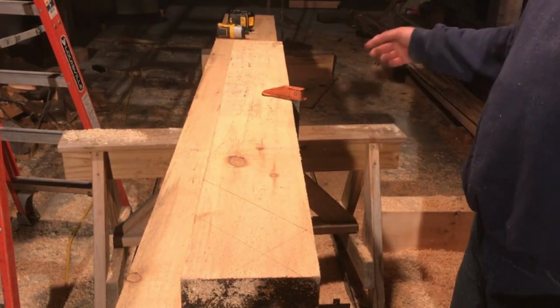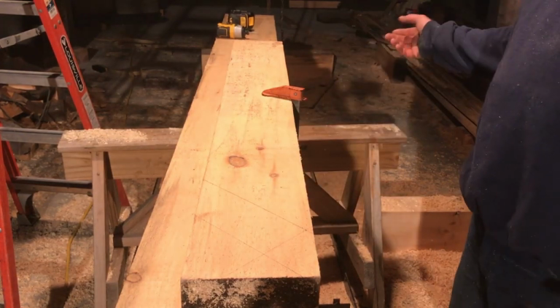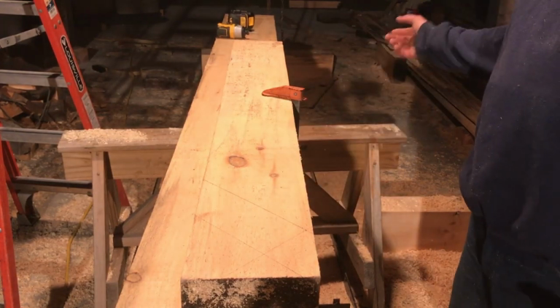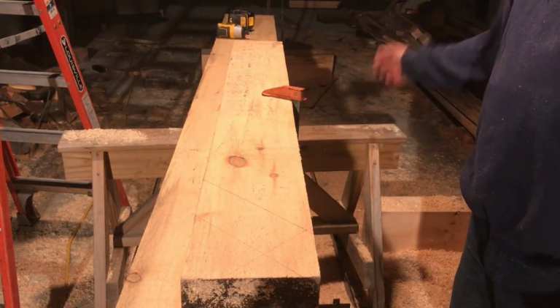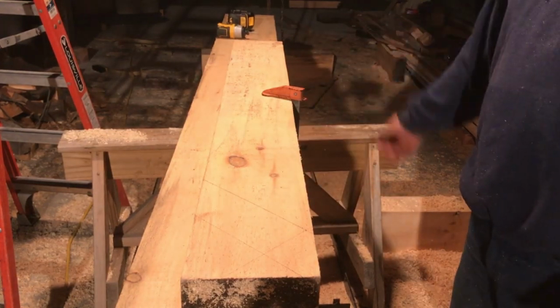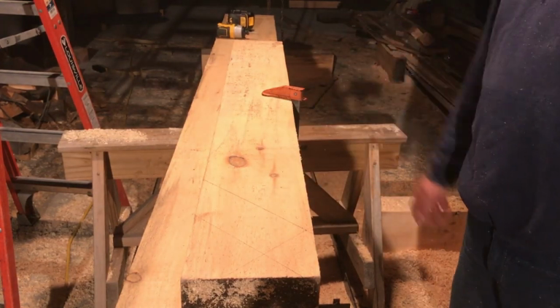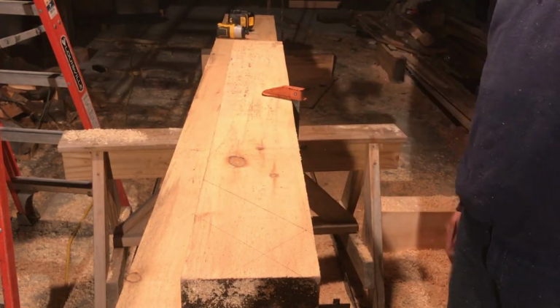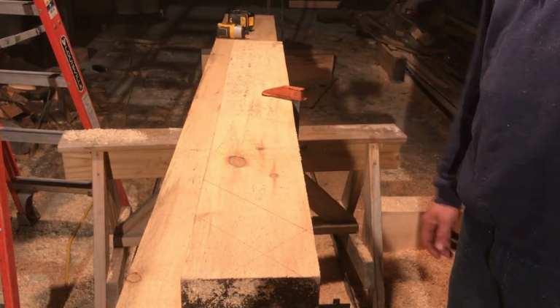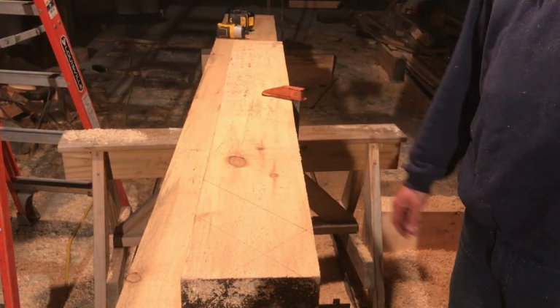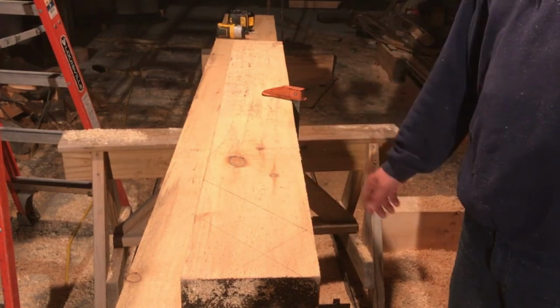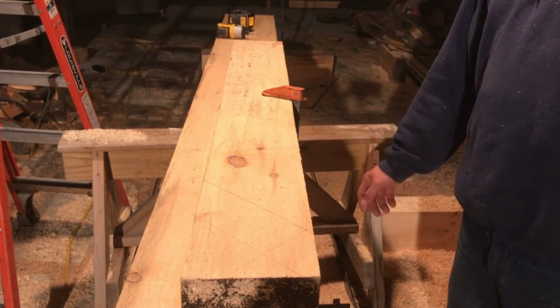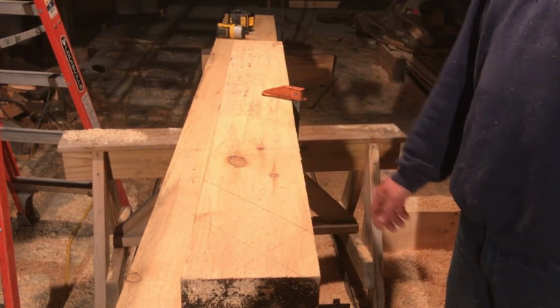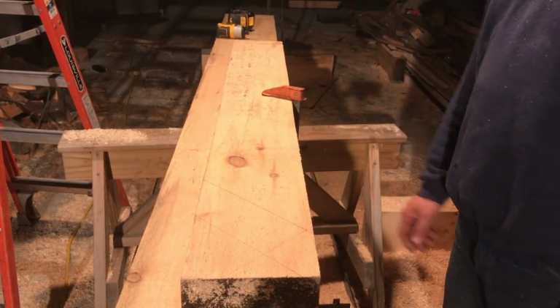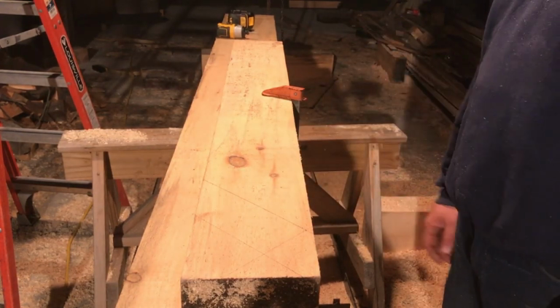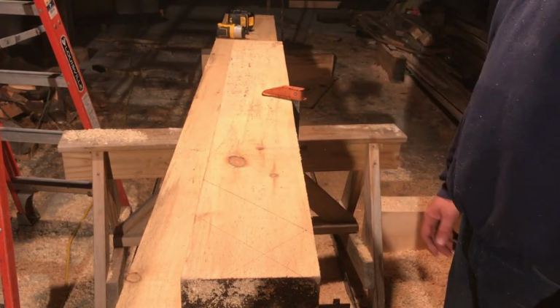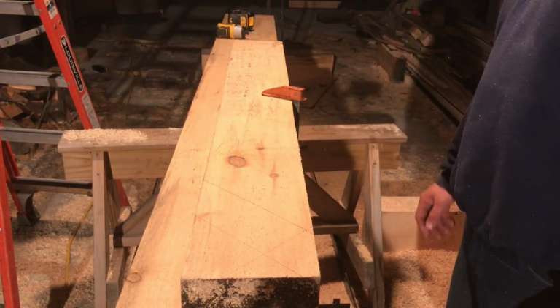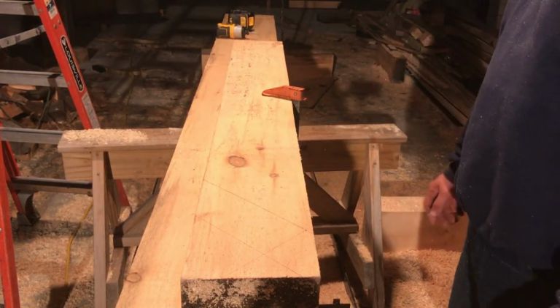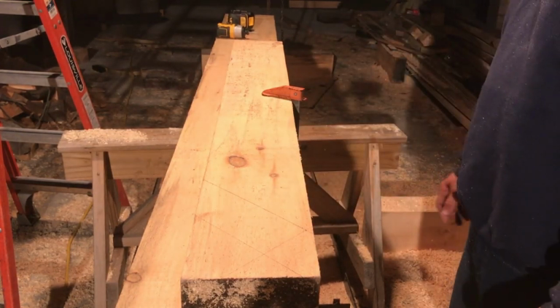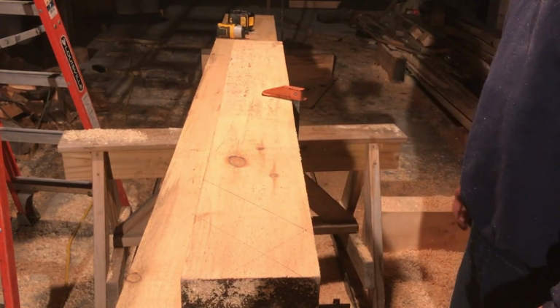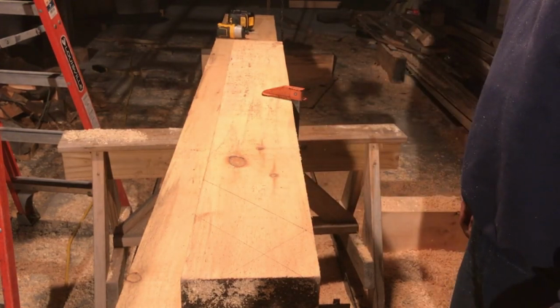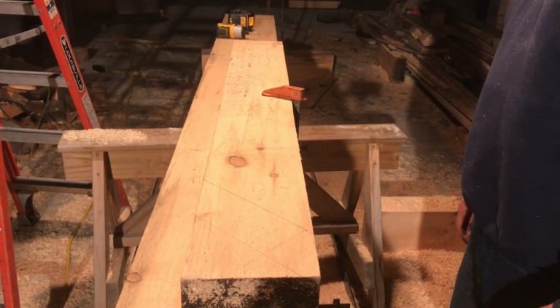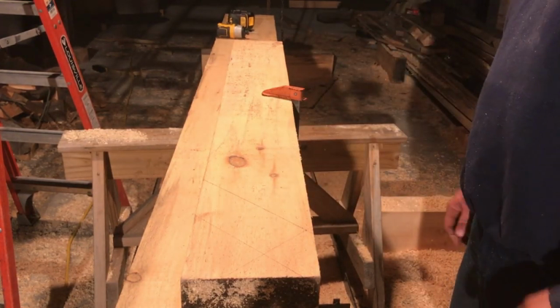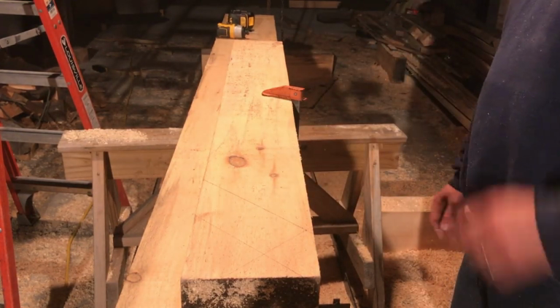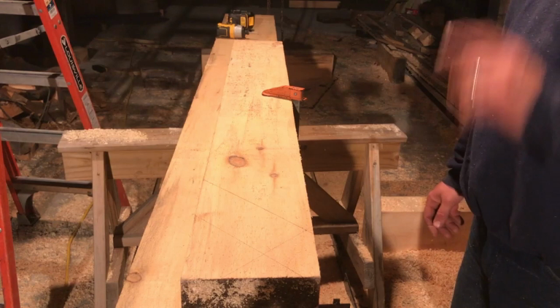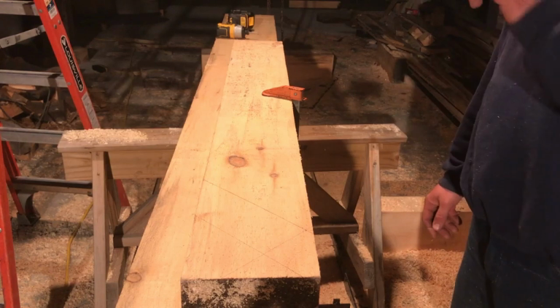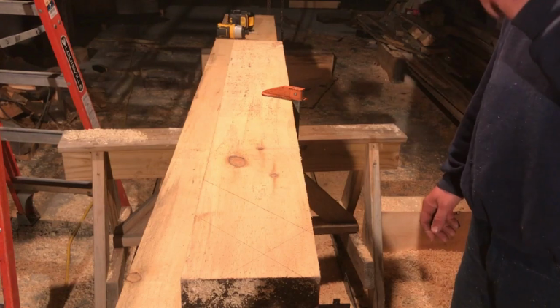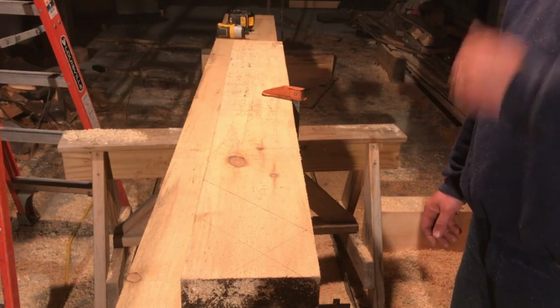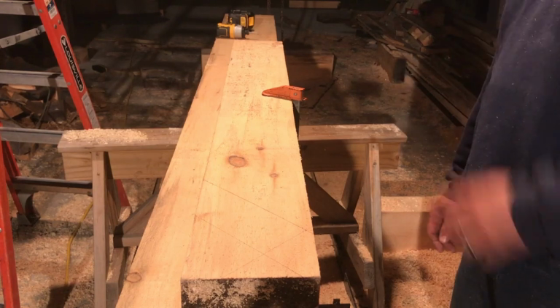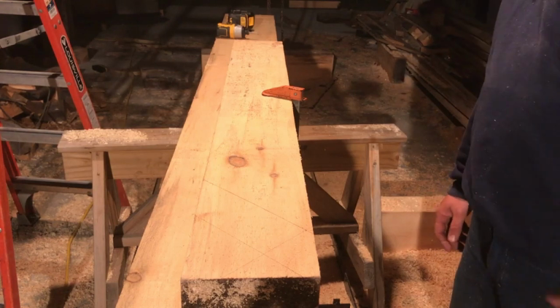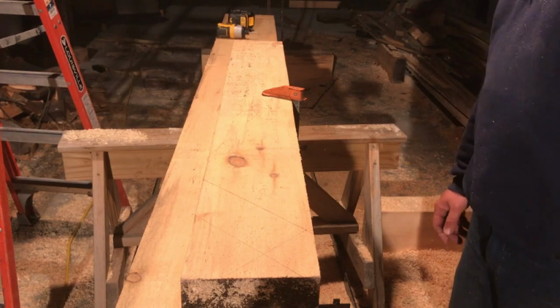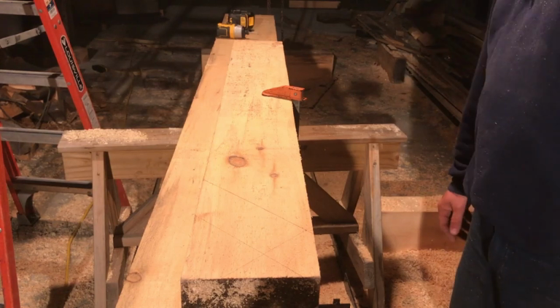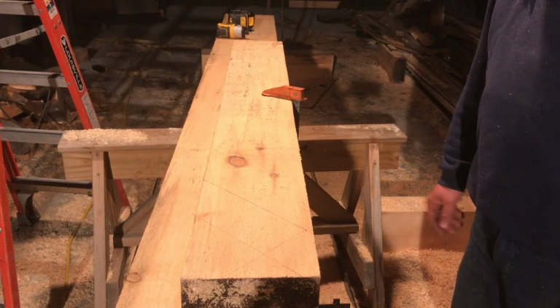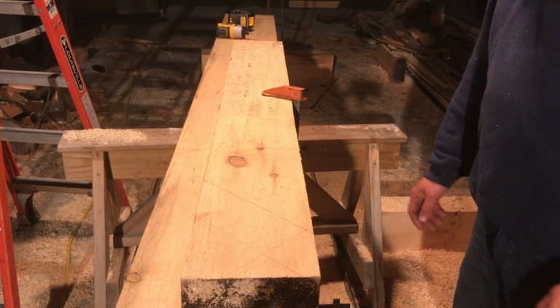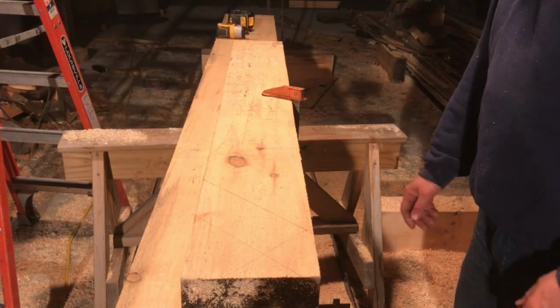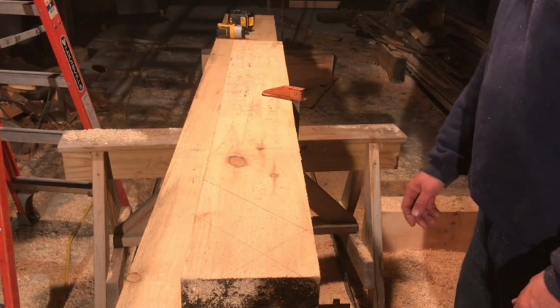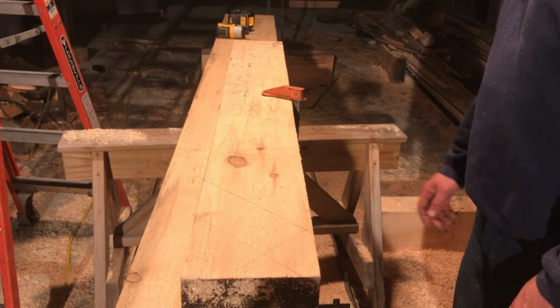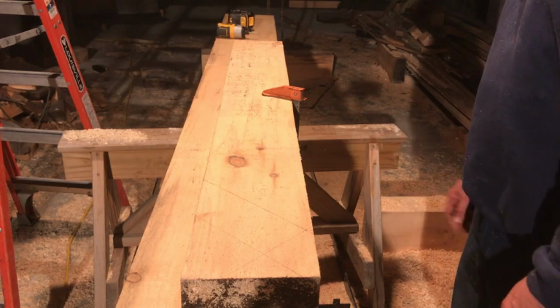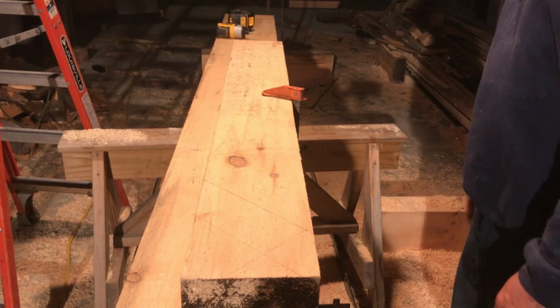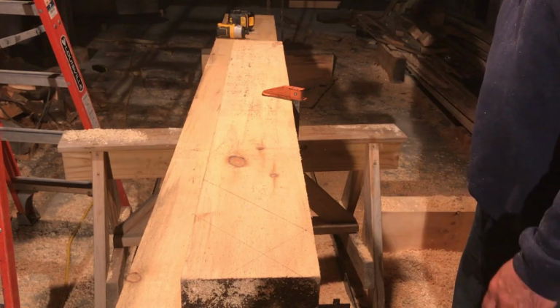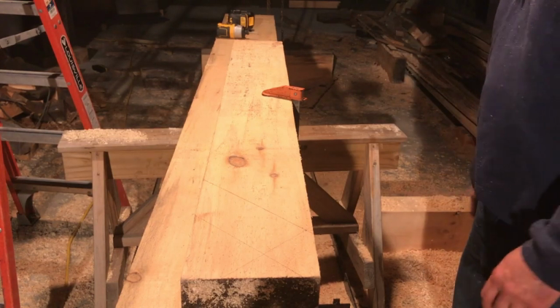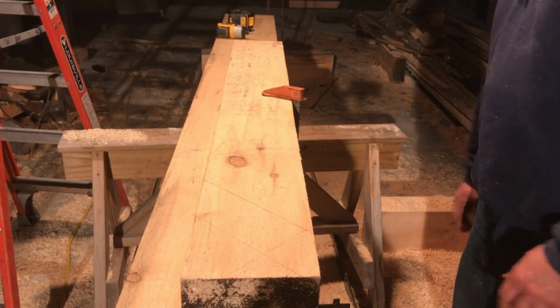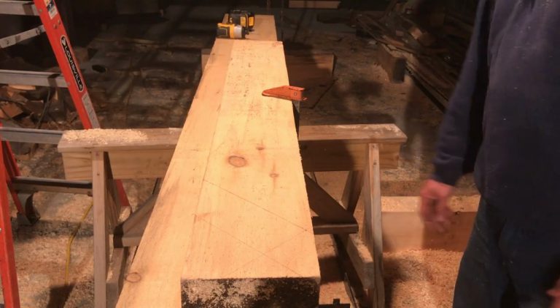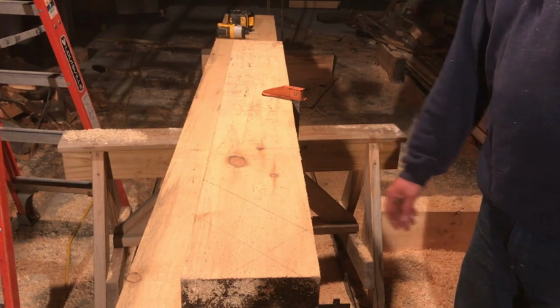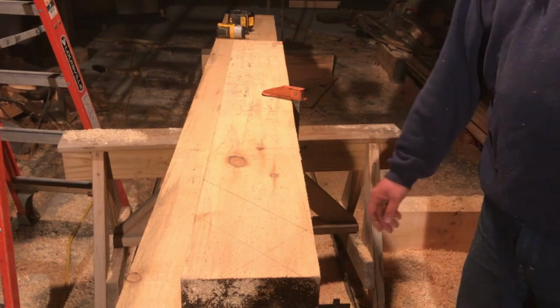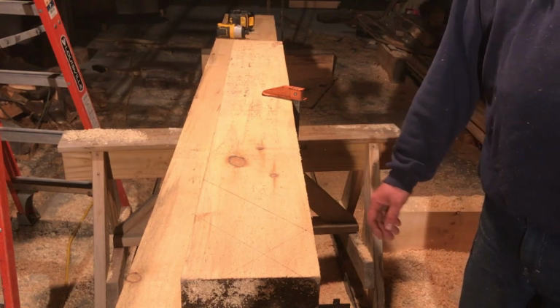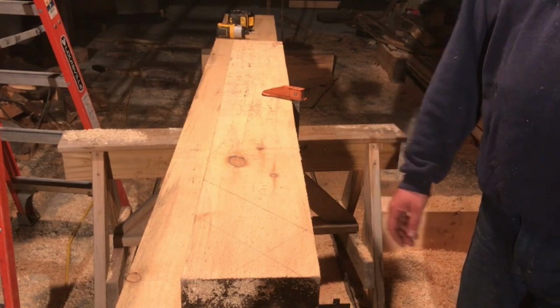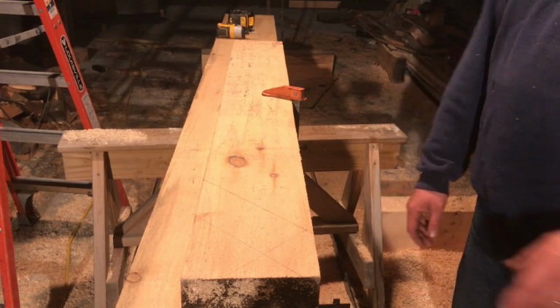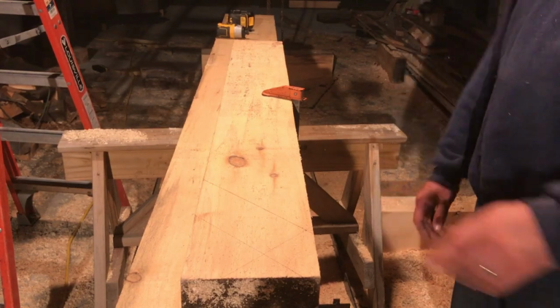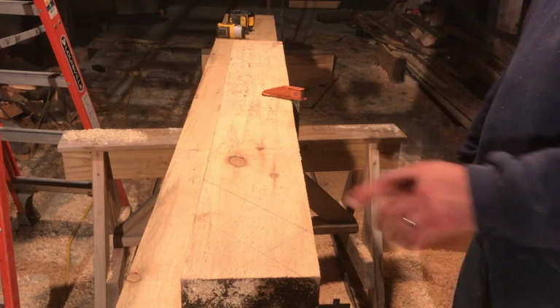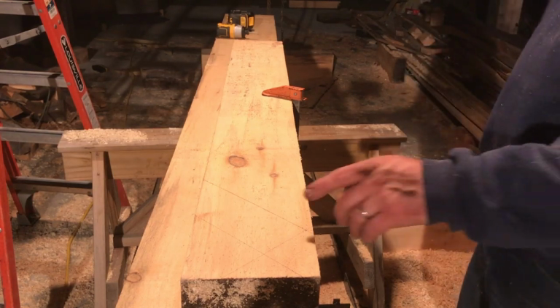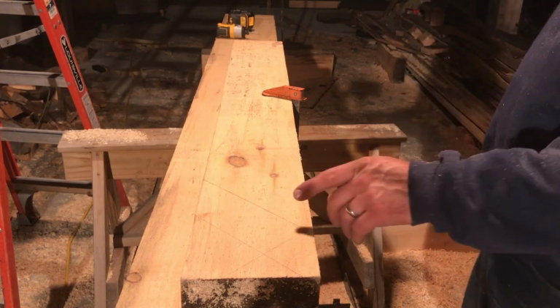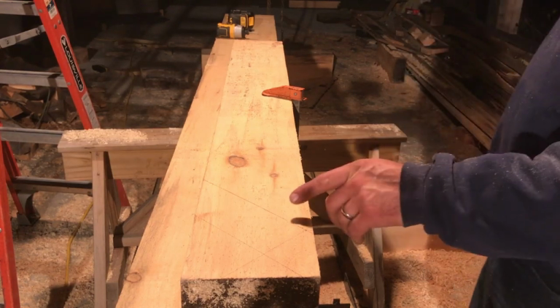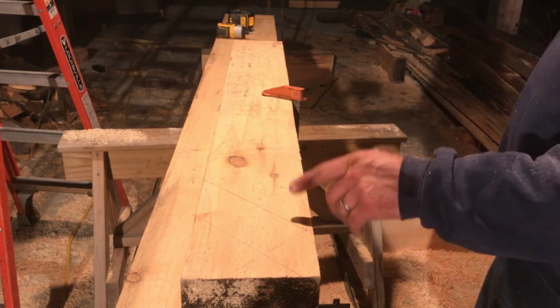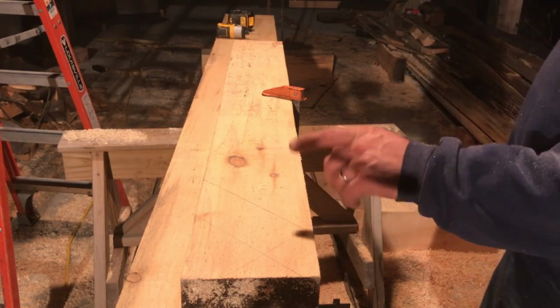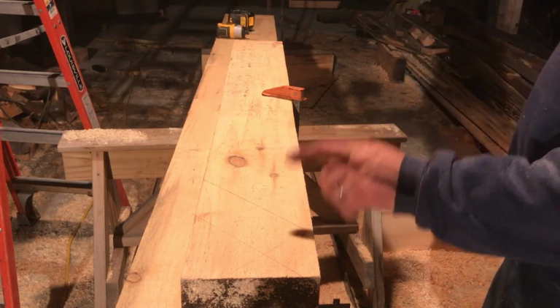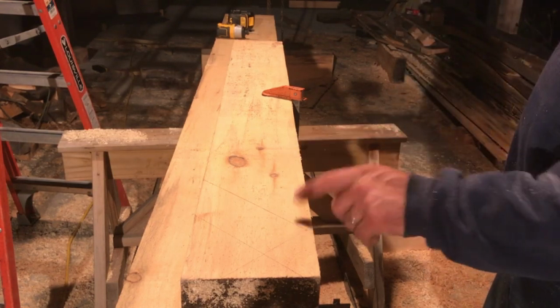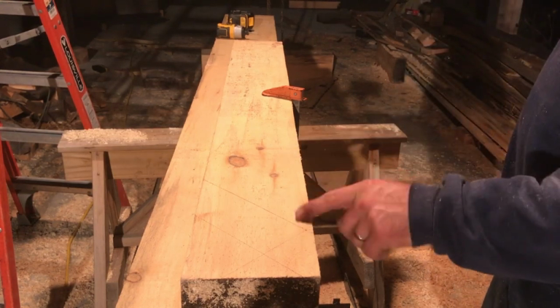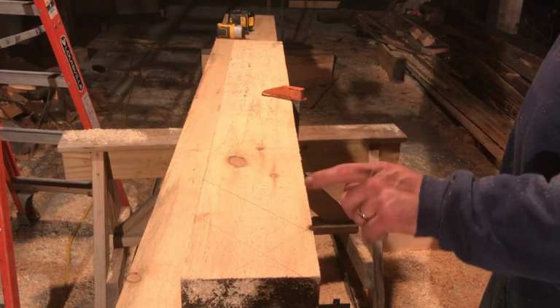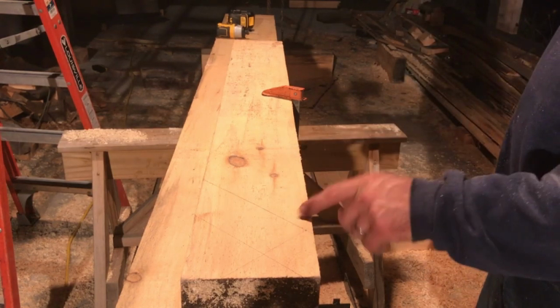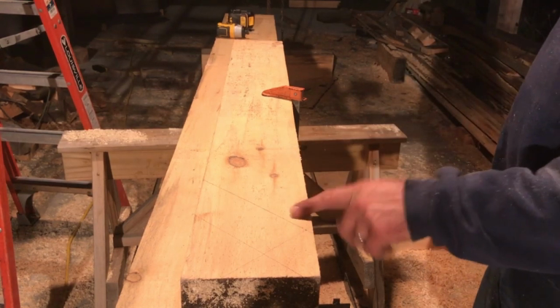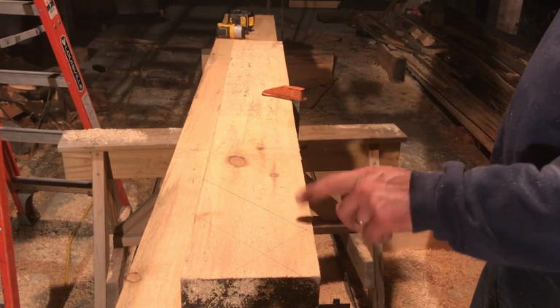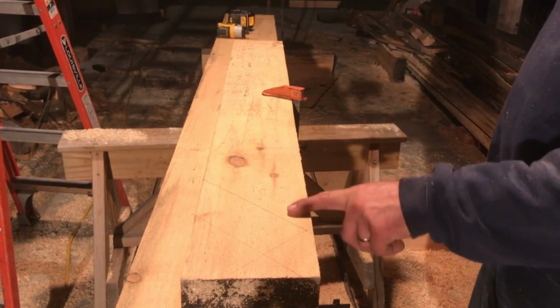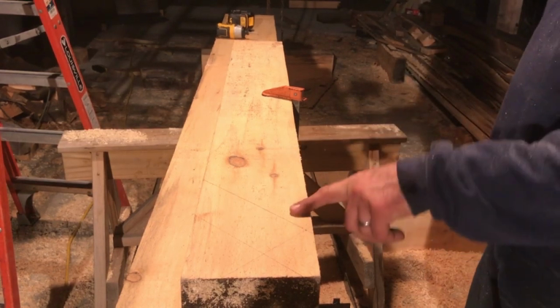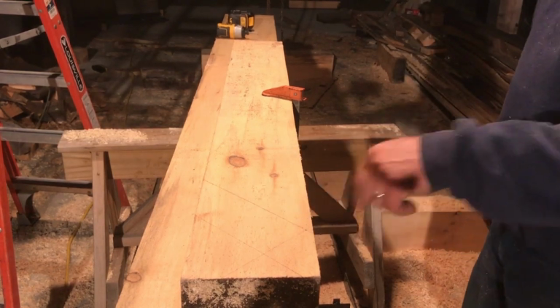I've got eight of these to do for this side of top plates and we're going to try to get them done tonight. Fortunately, these are very quick.